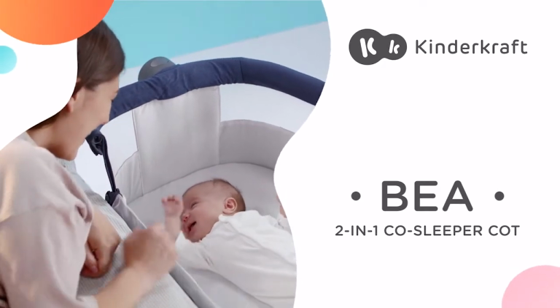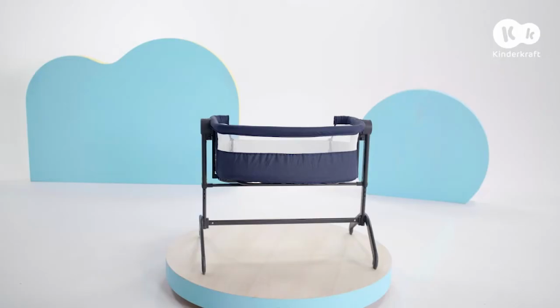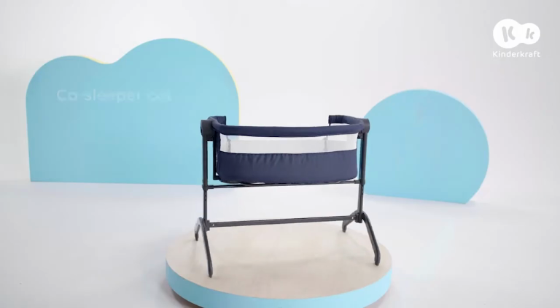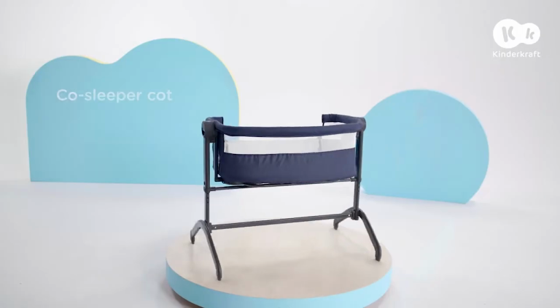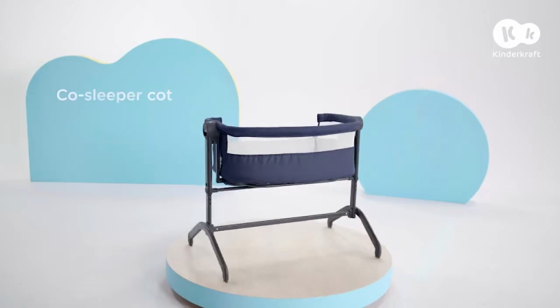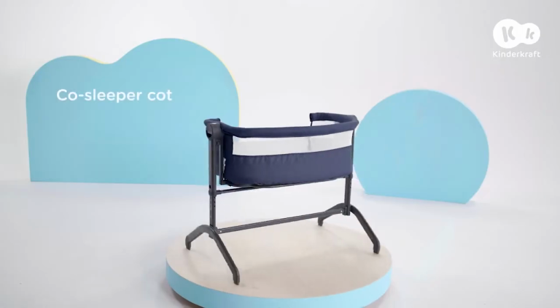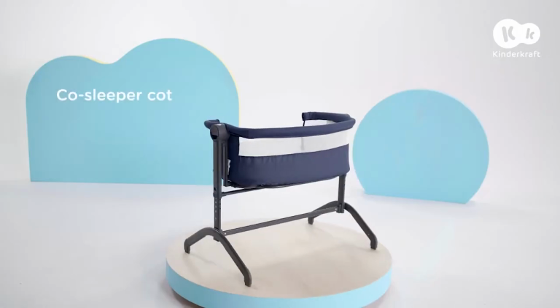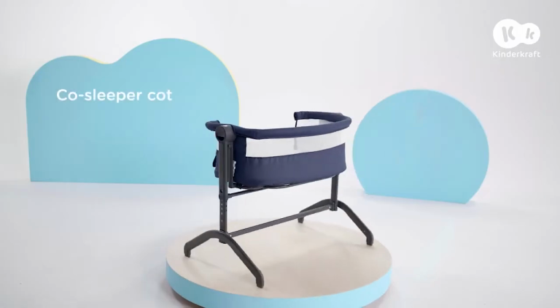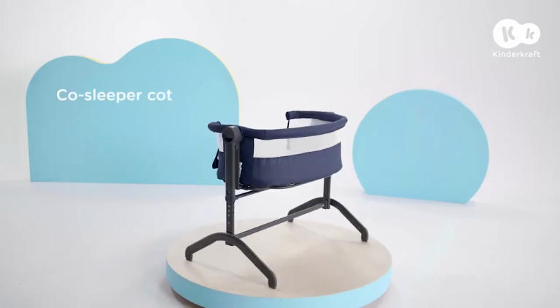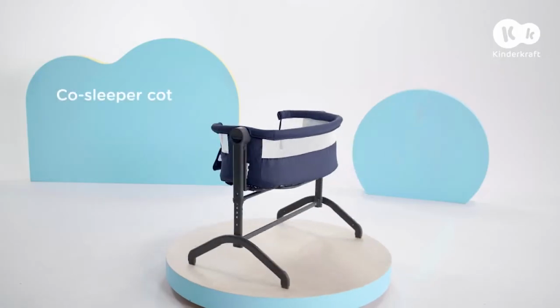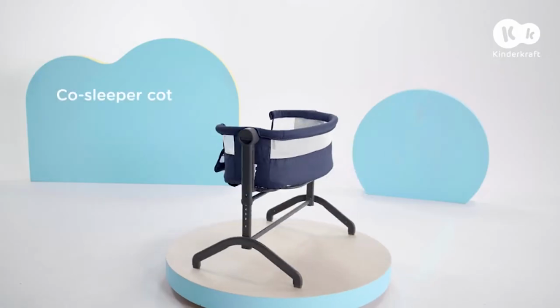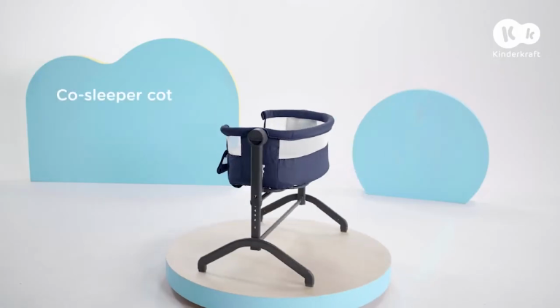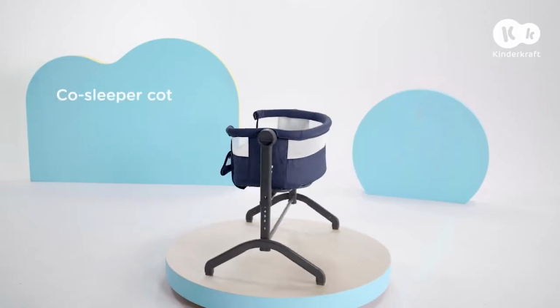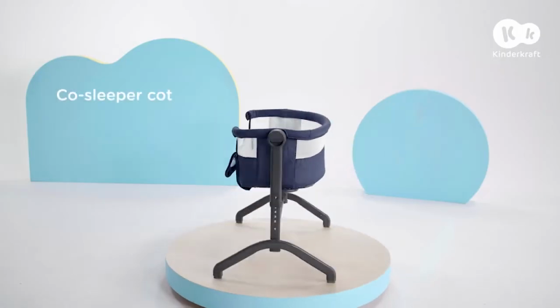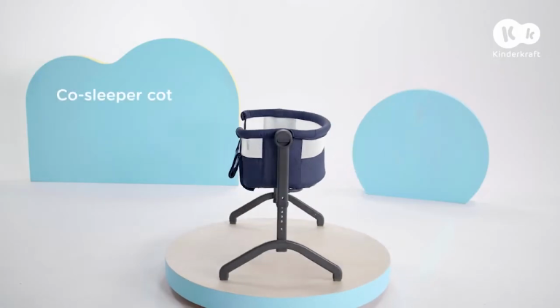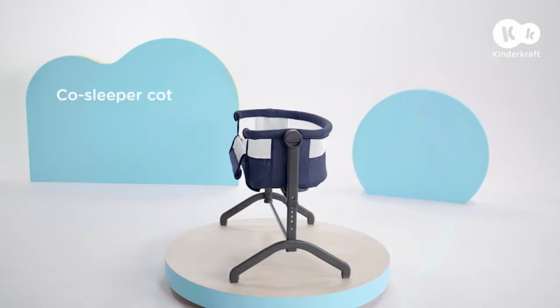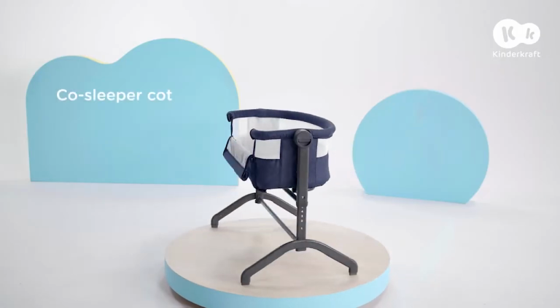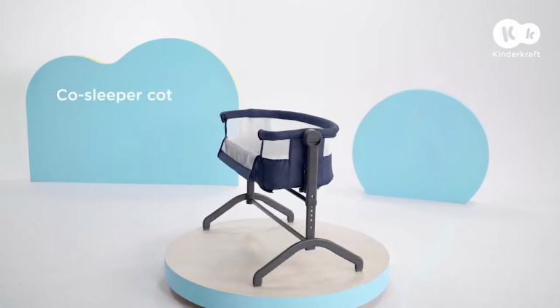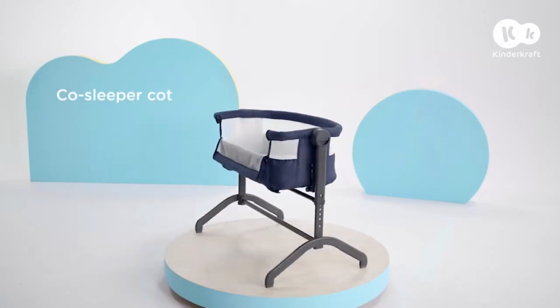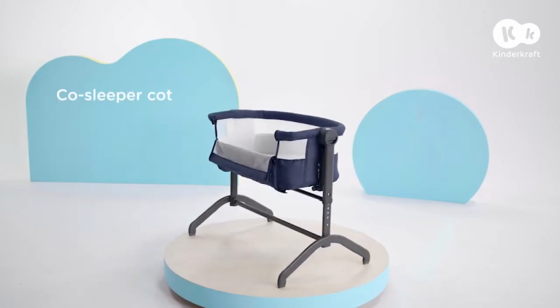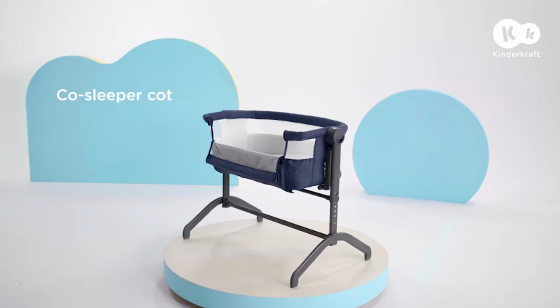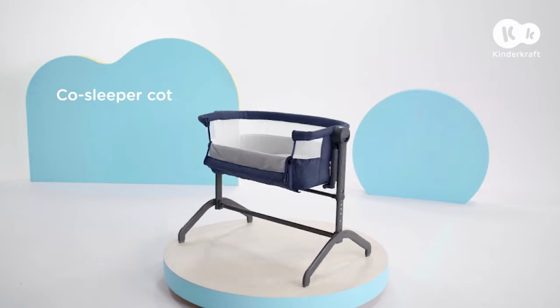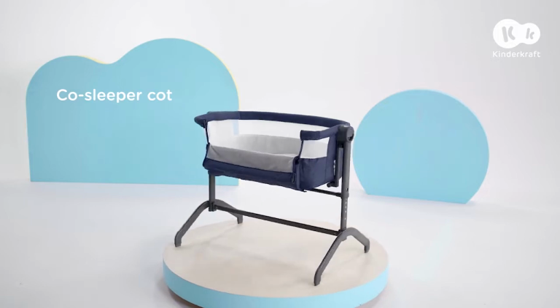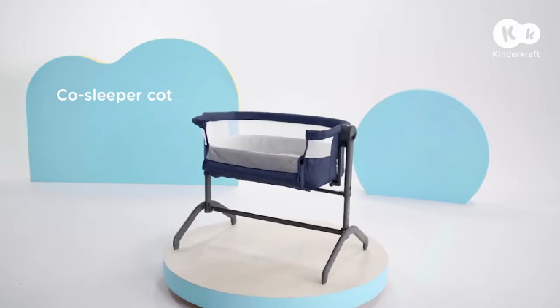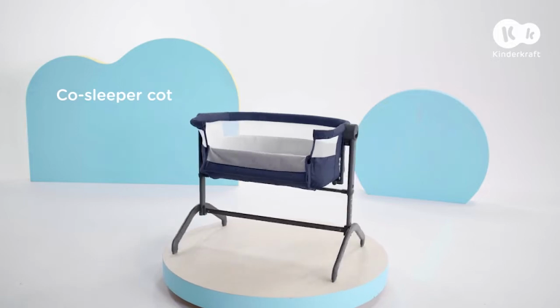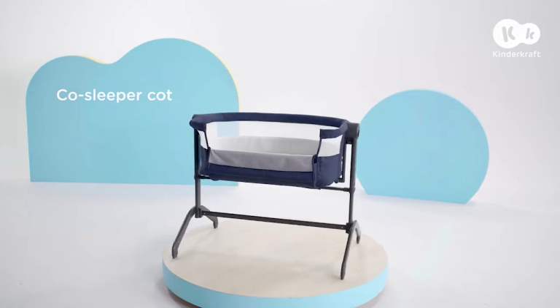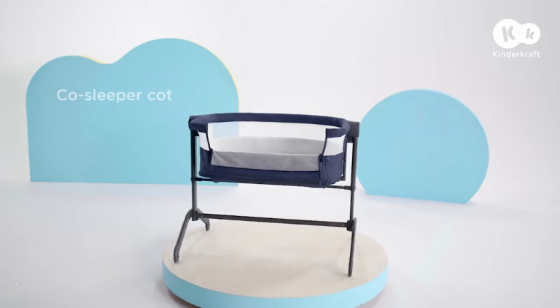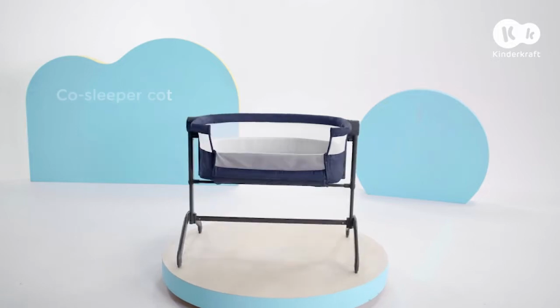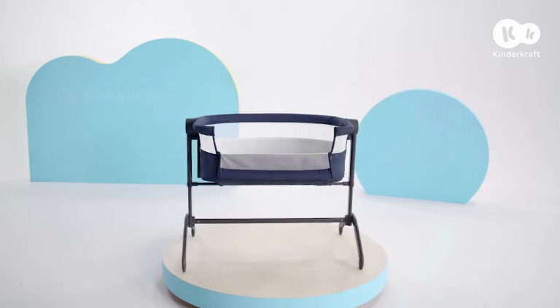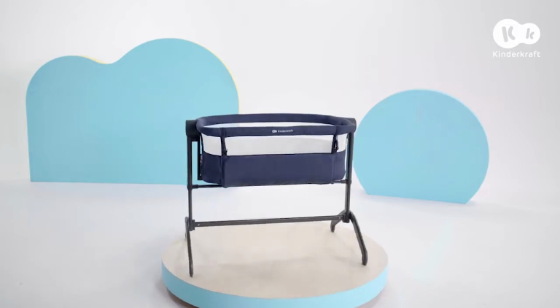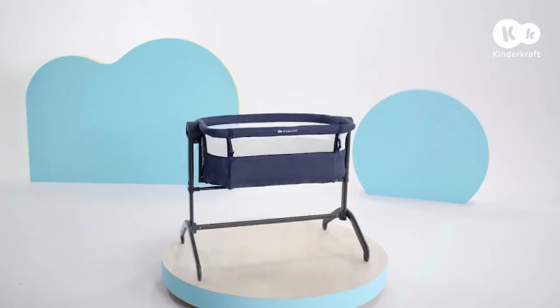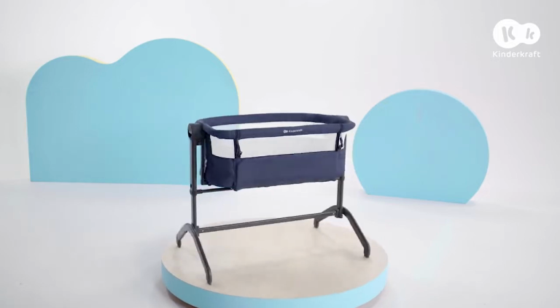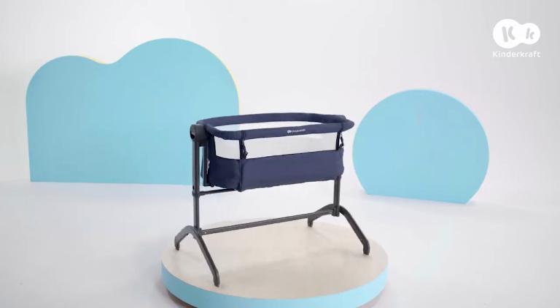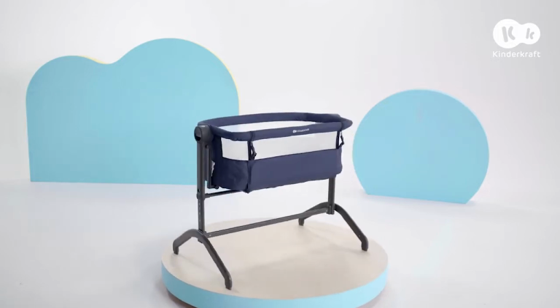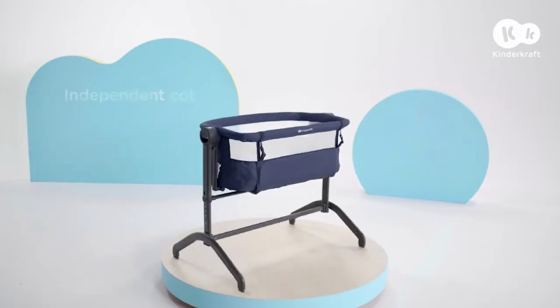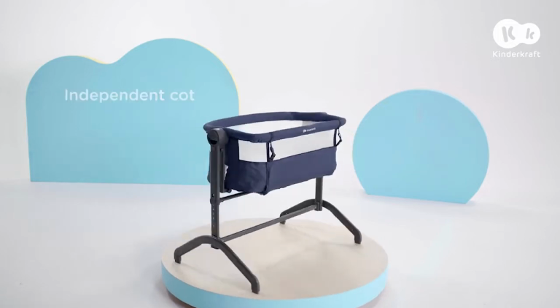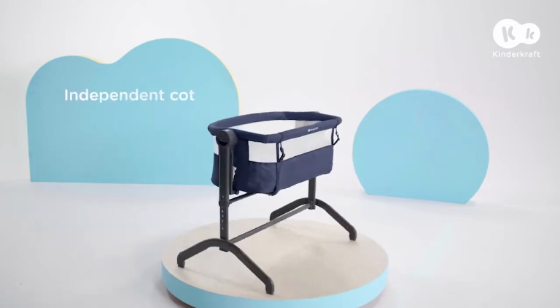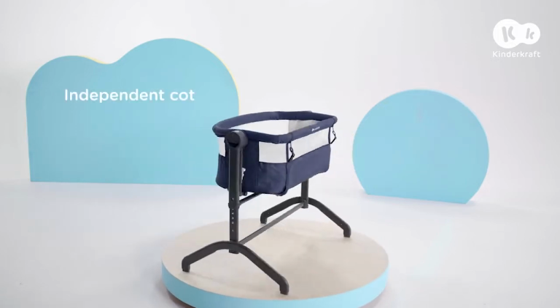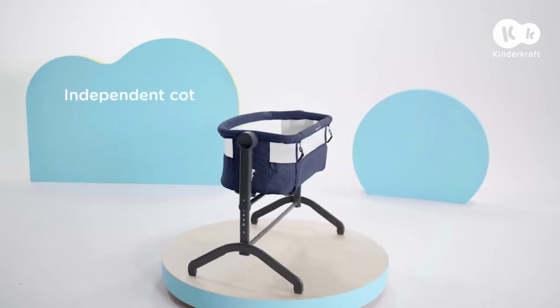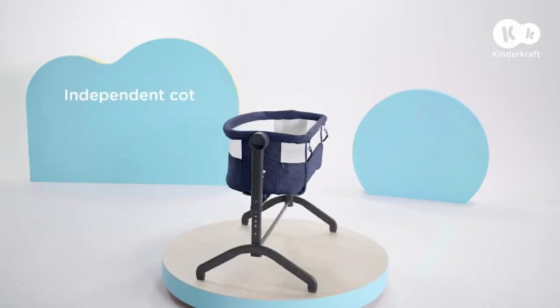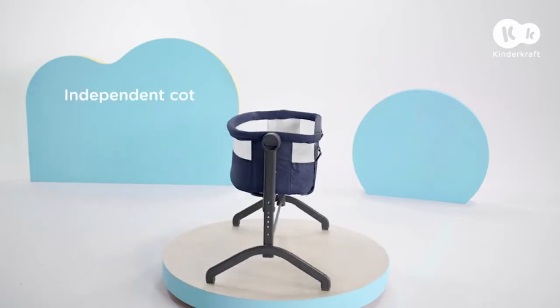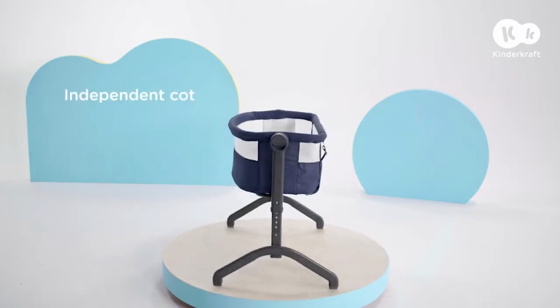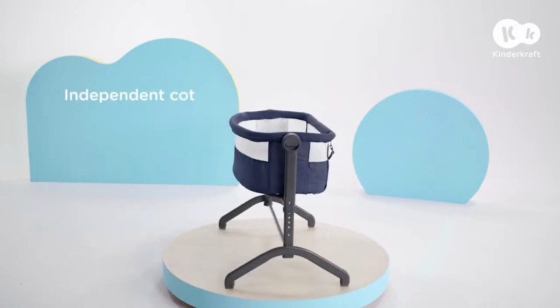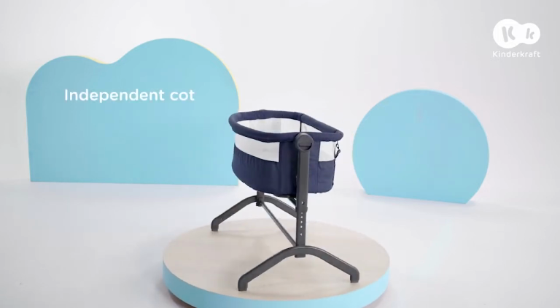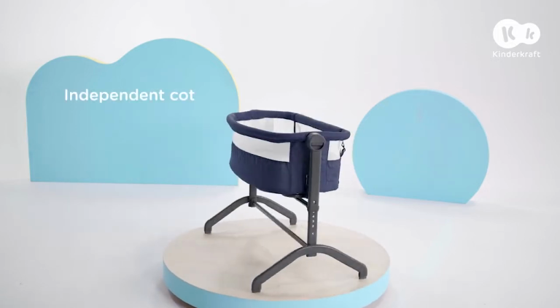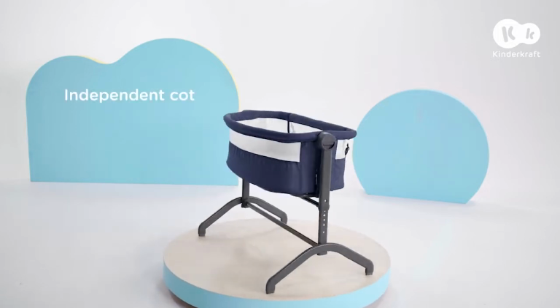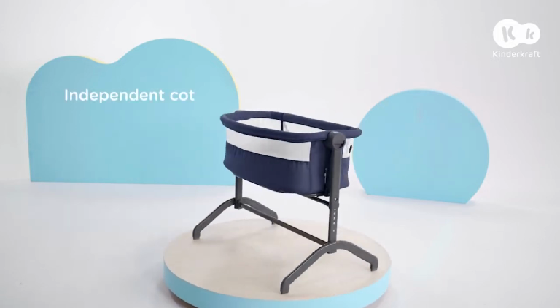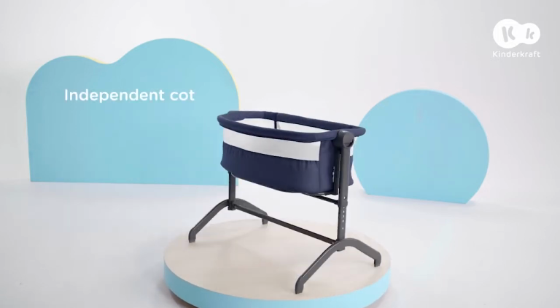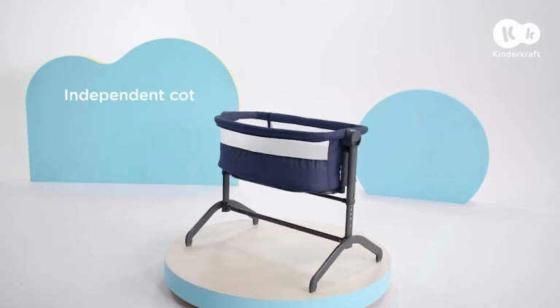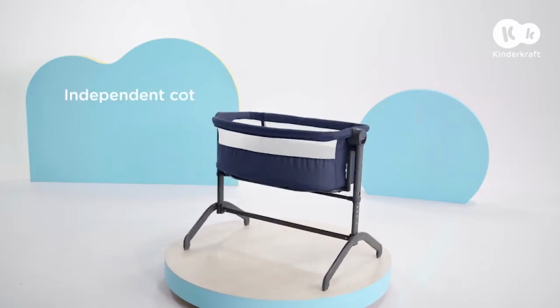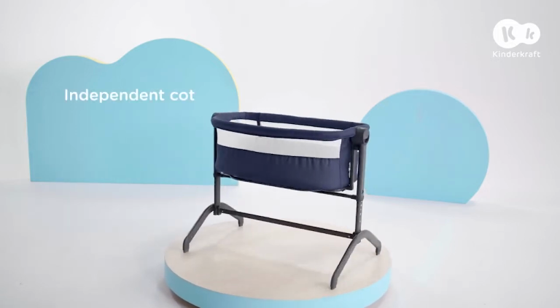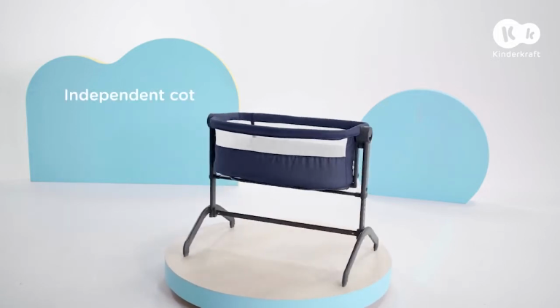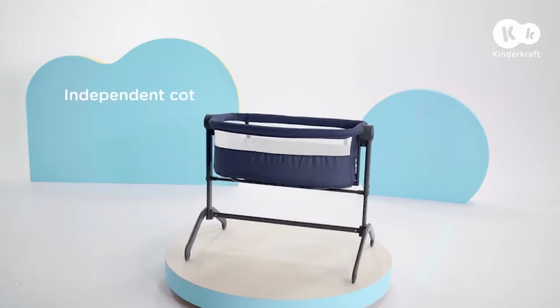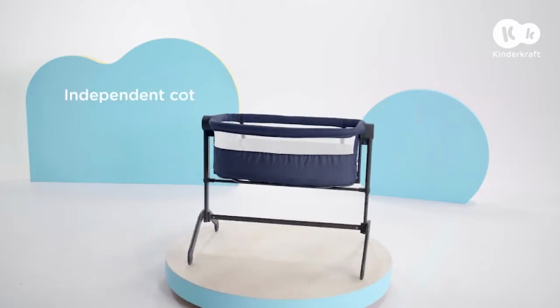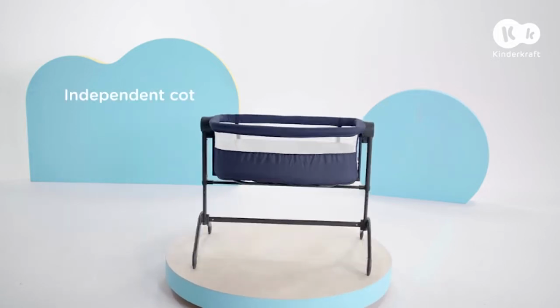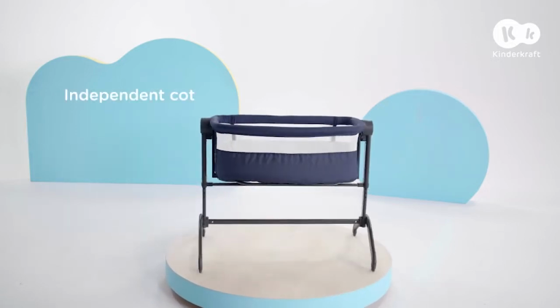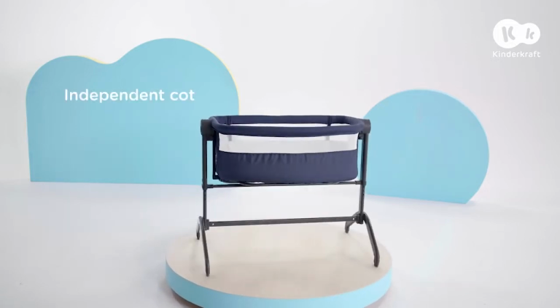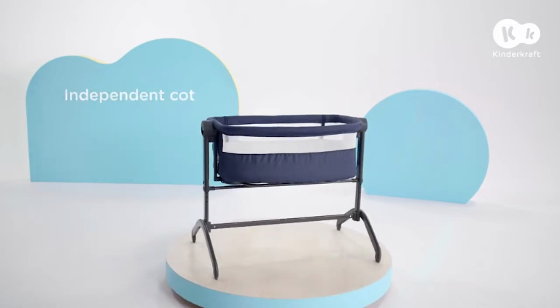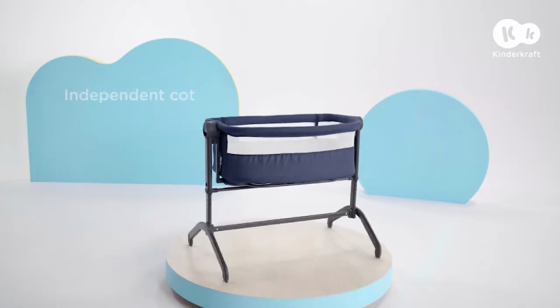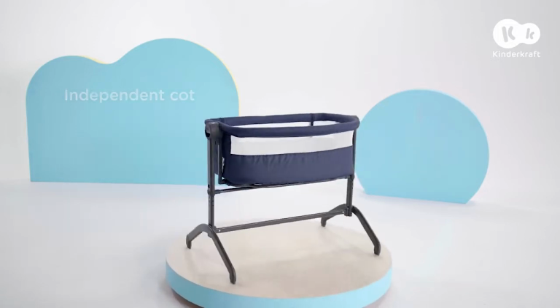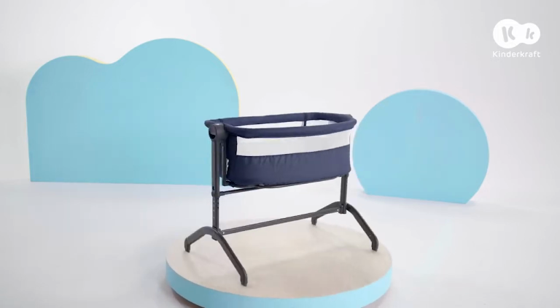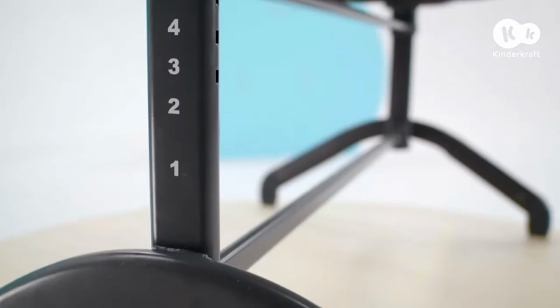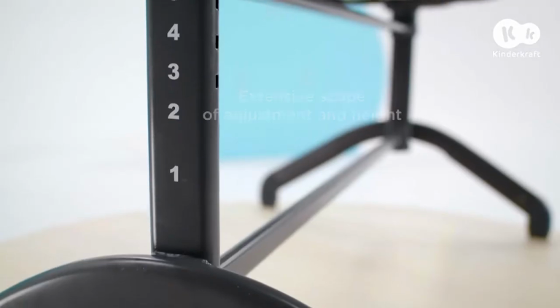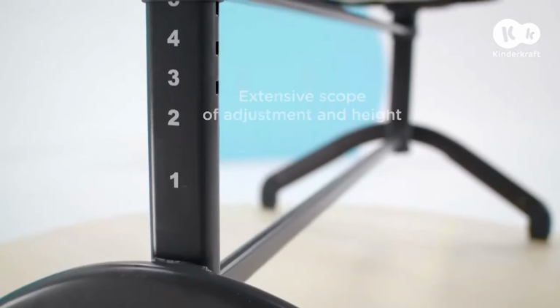Learn all about Bee, a co-sleeper cot that also acts as an independent cot. It's ideal in a bedroom and anywhere in the home.